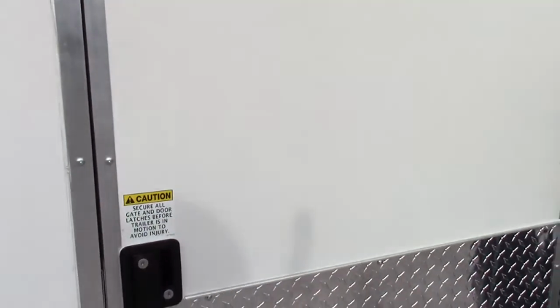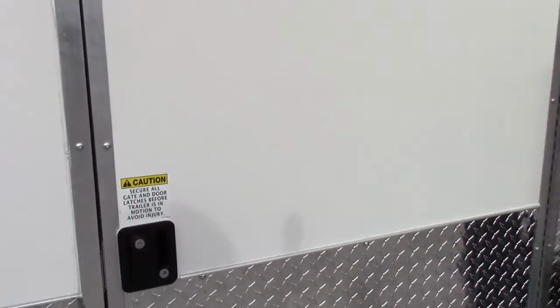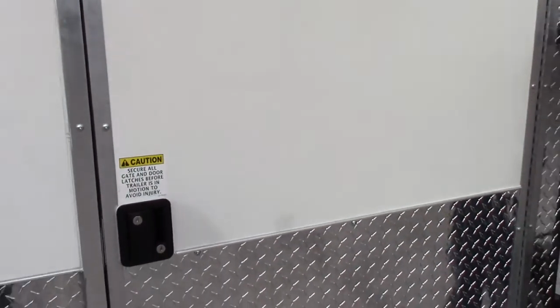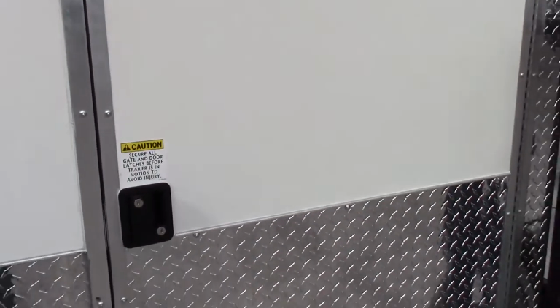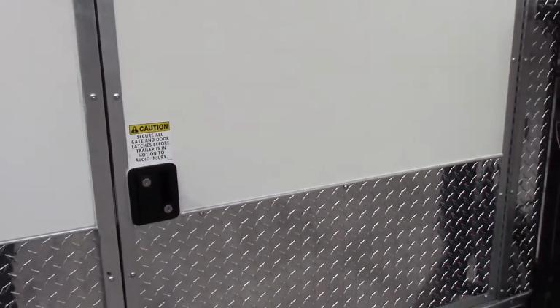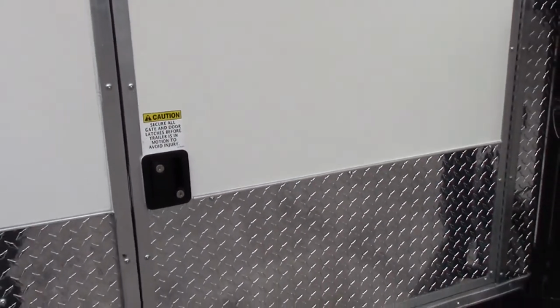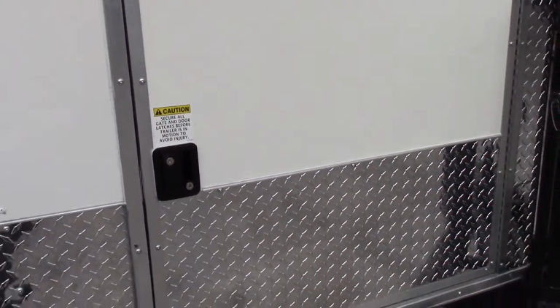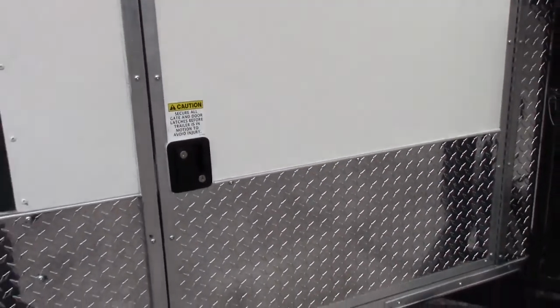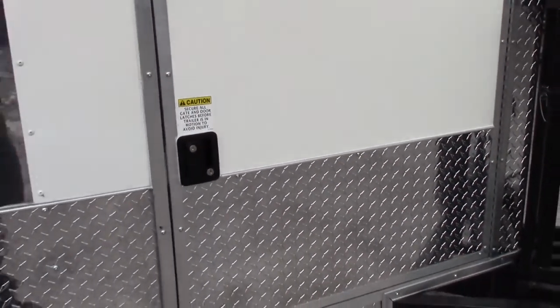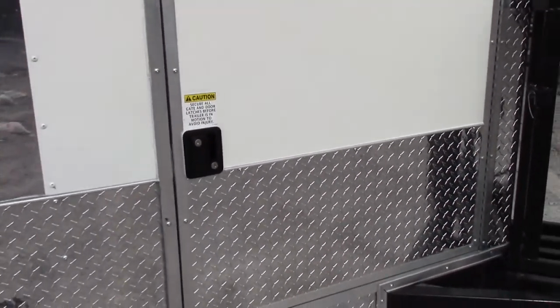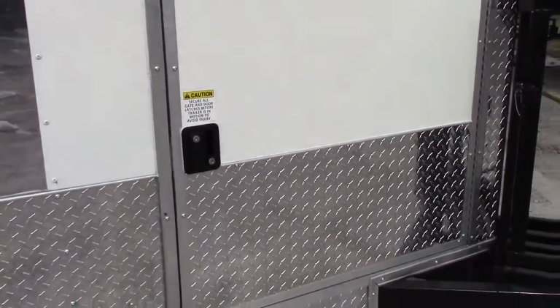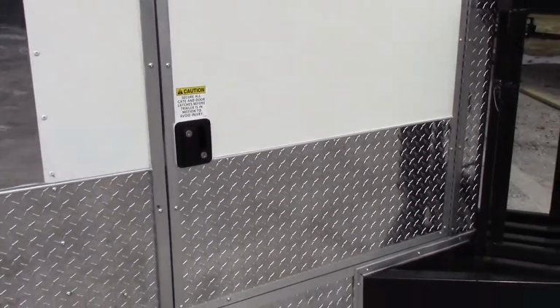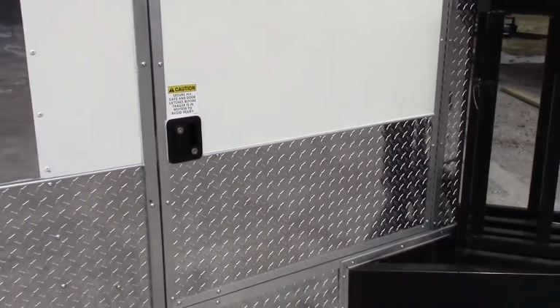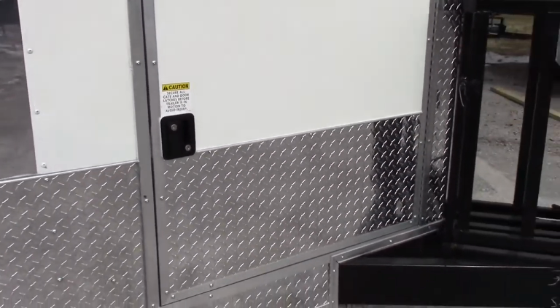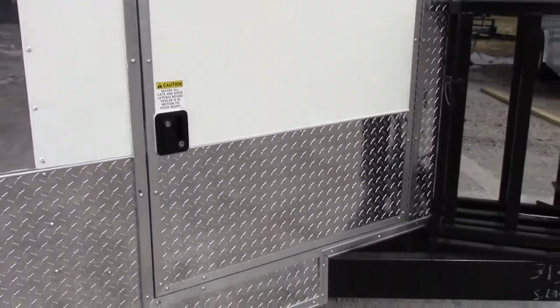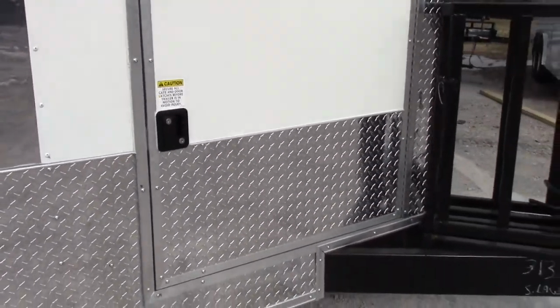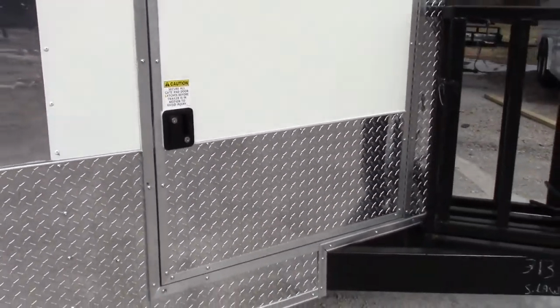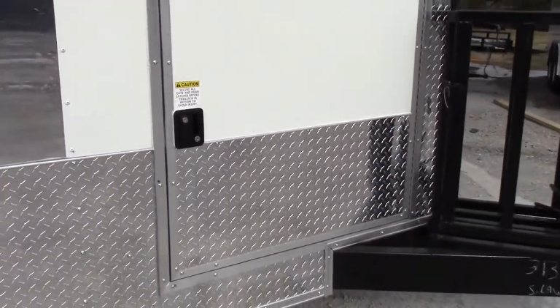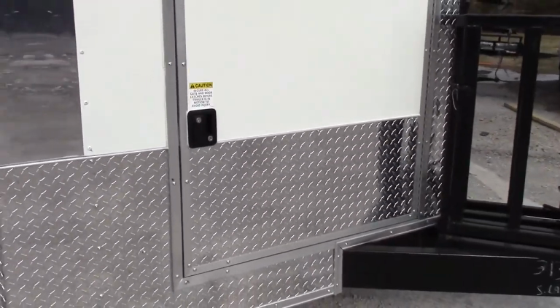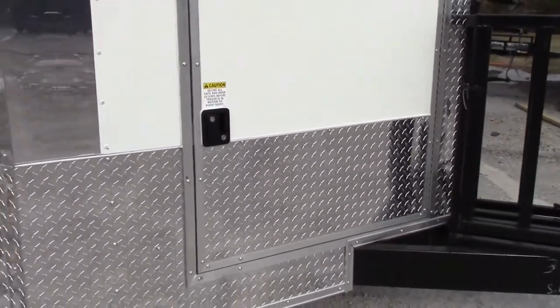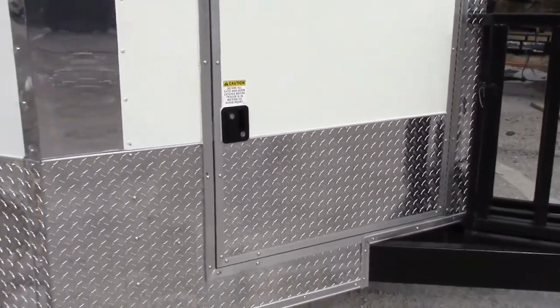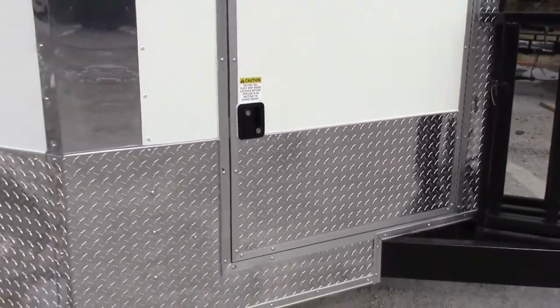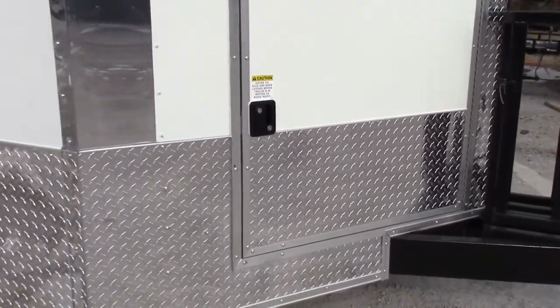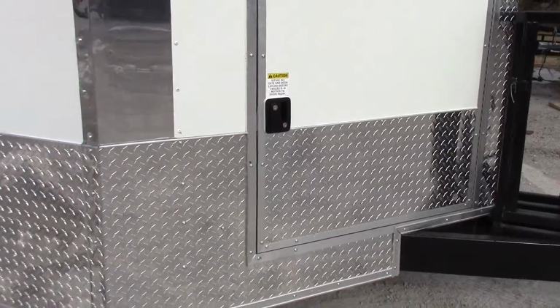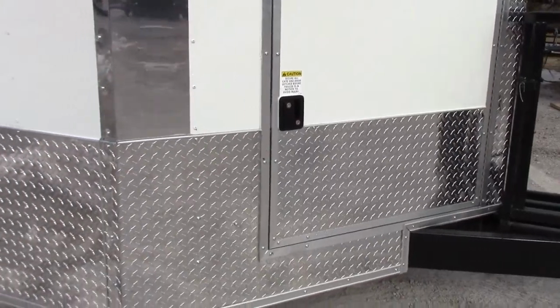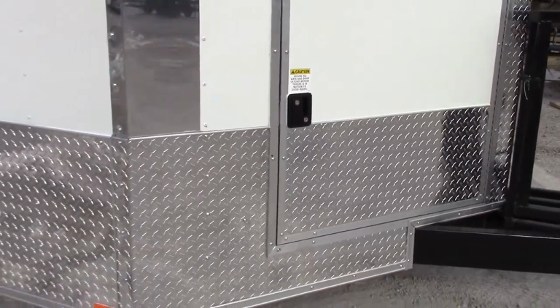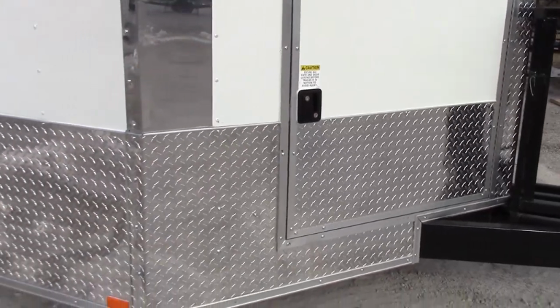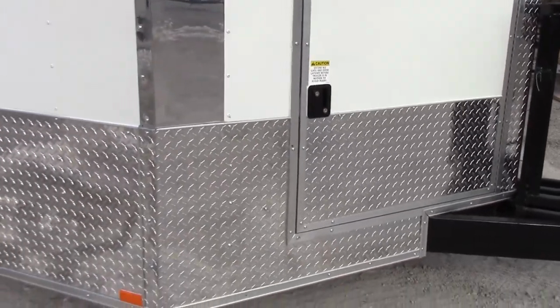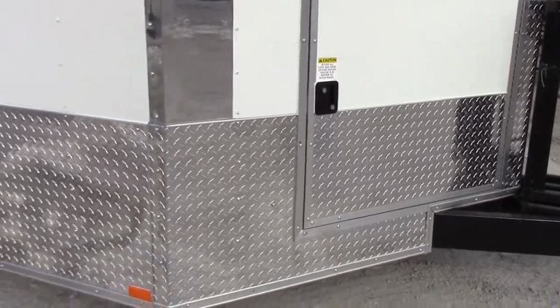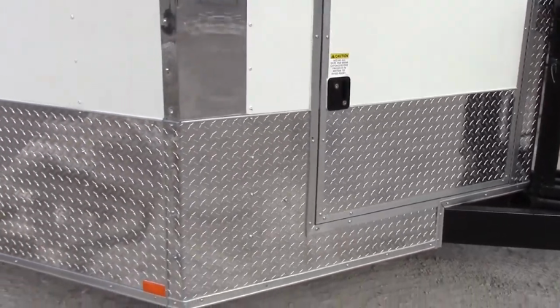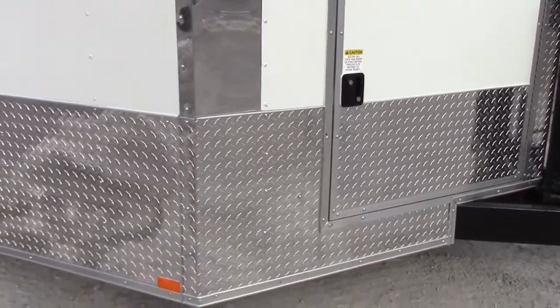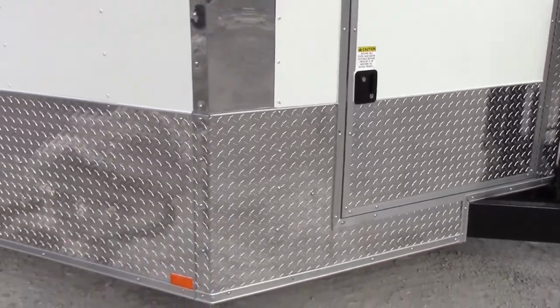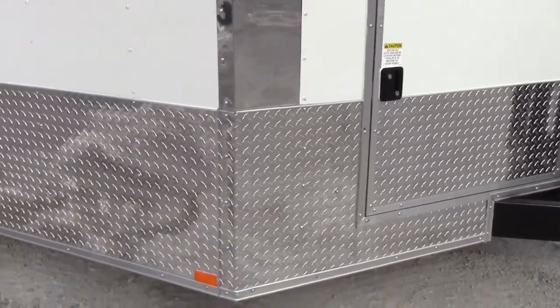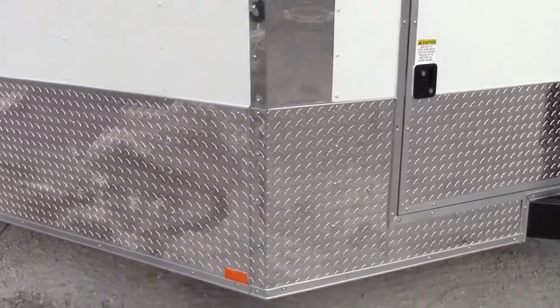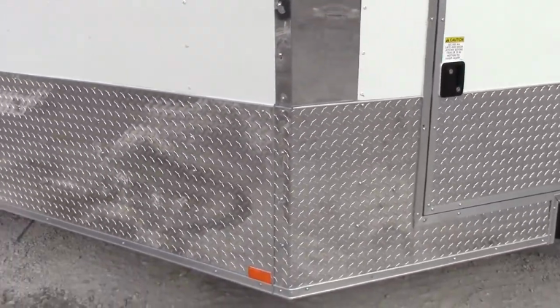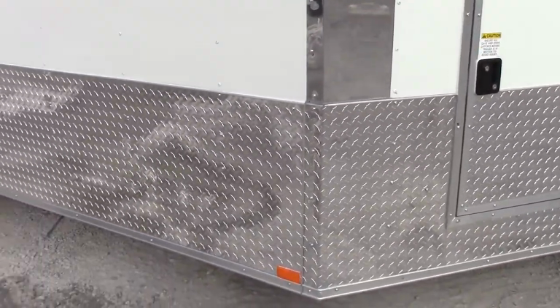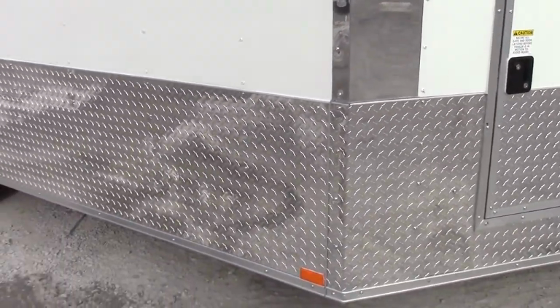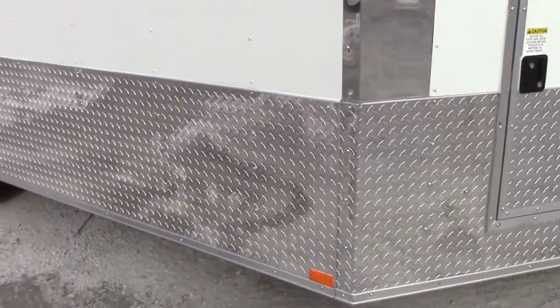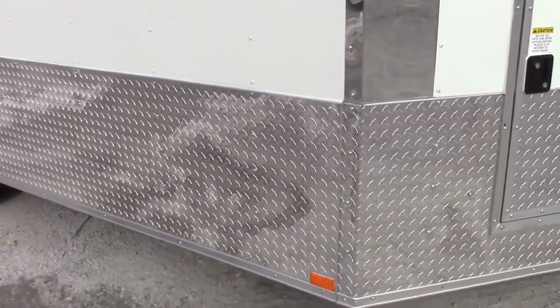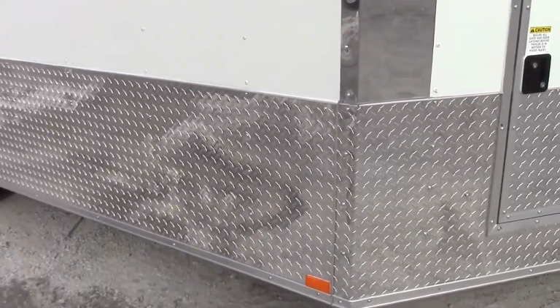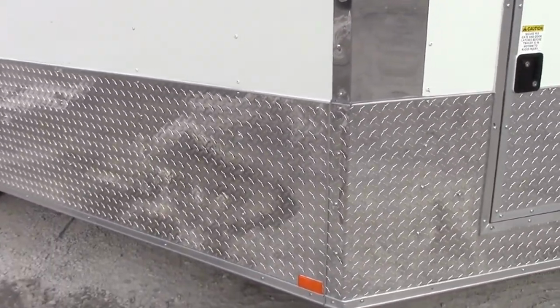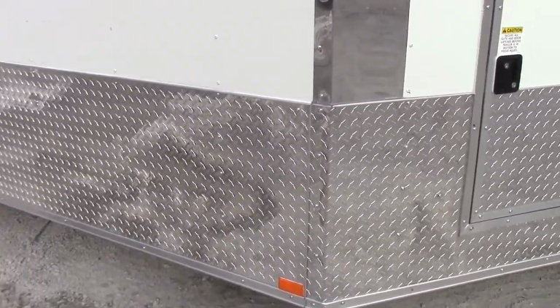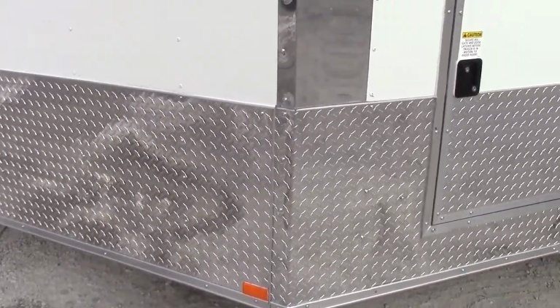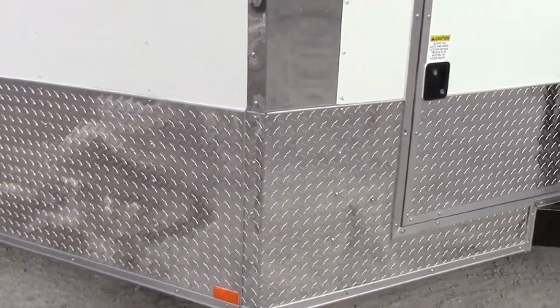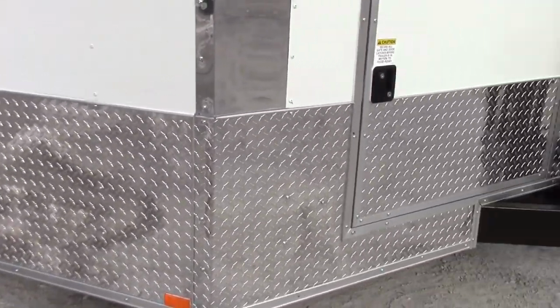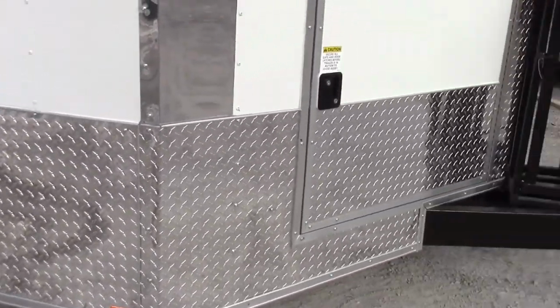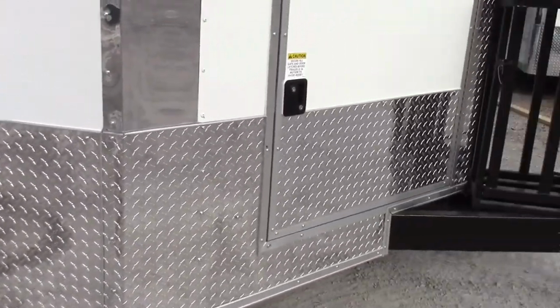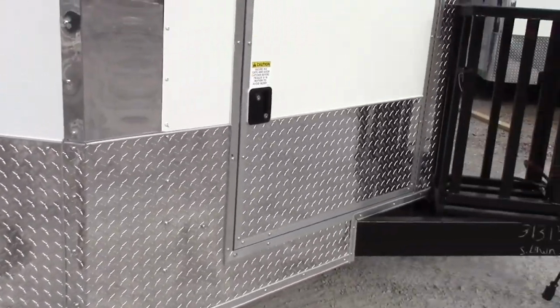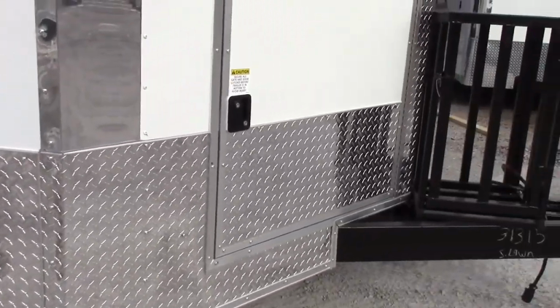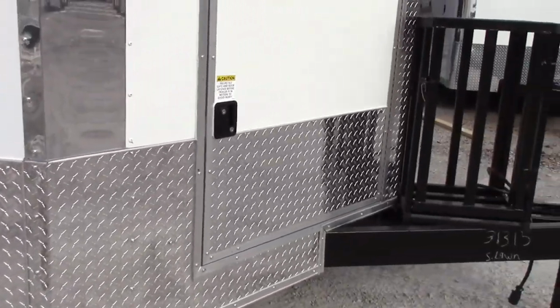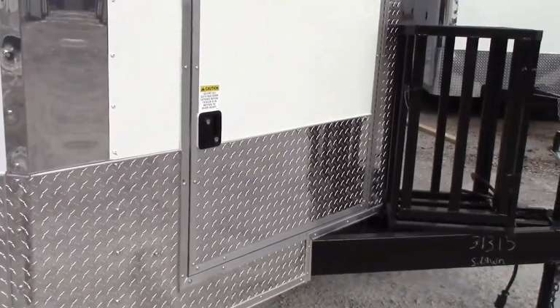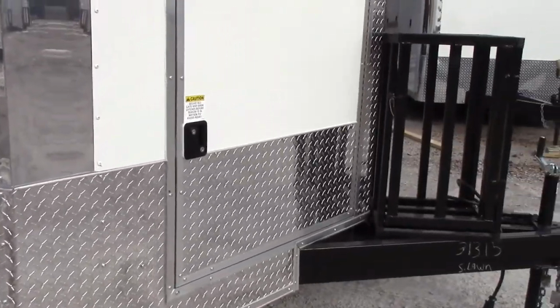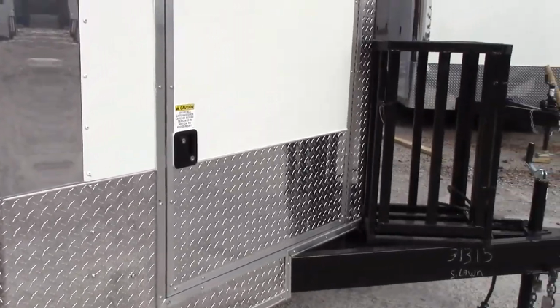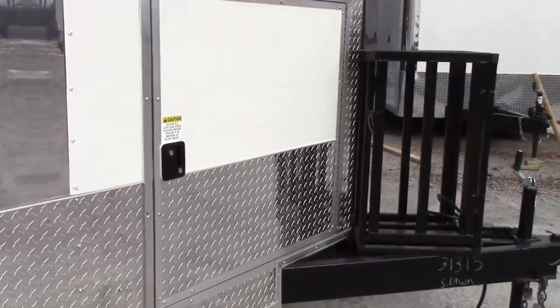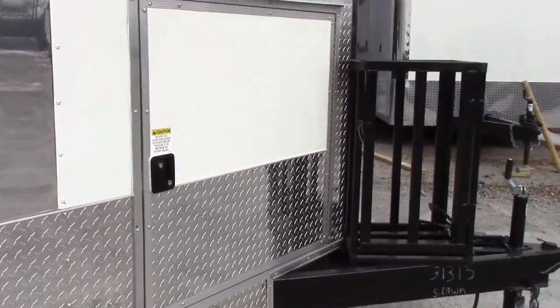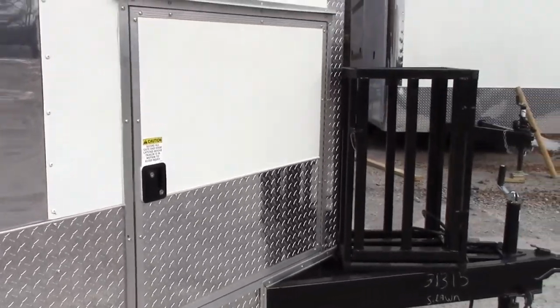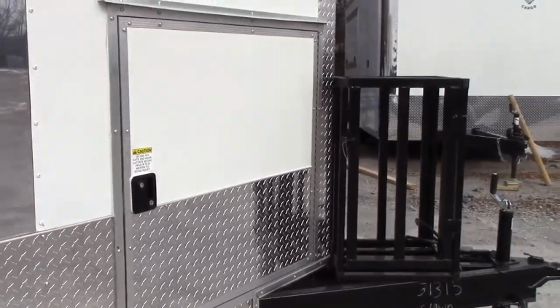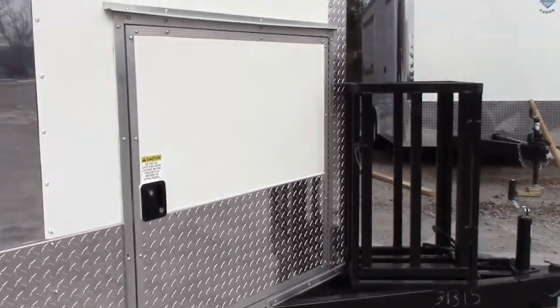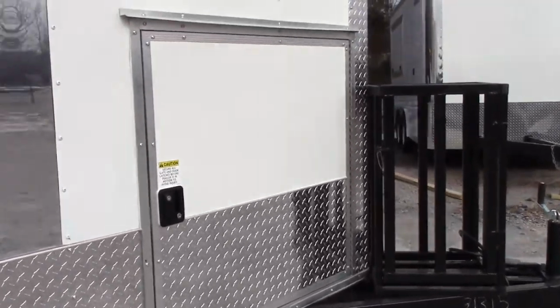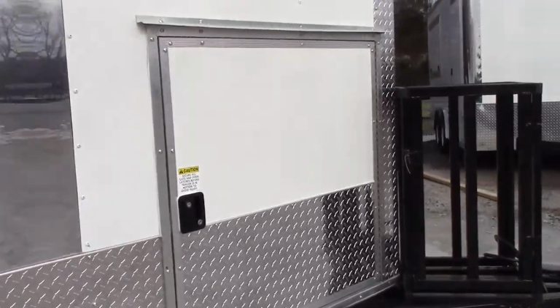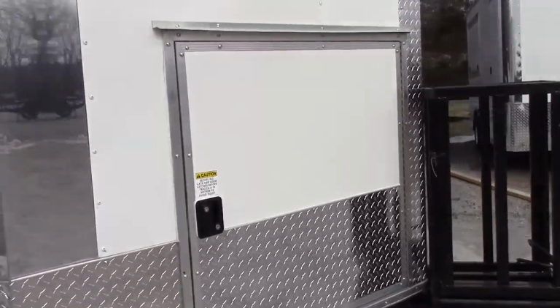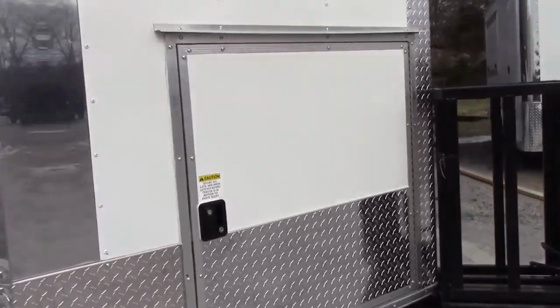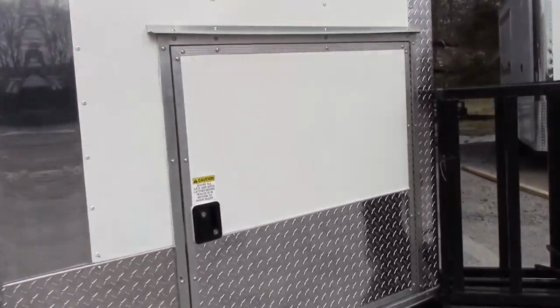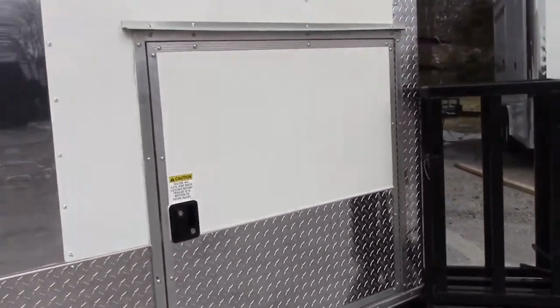This trailer features a 24 inch stone guard that wraps the bottom of the trailer and then goes up the front of the V-neck.